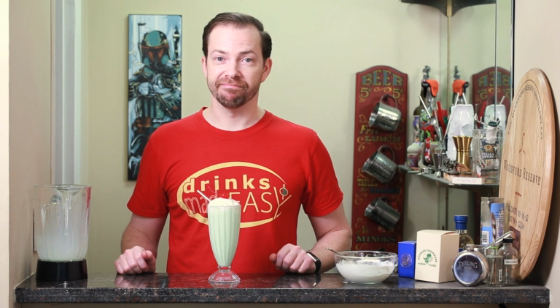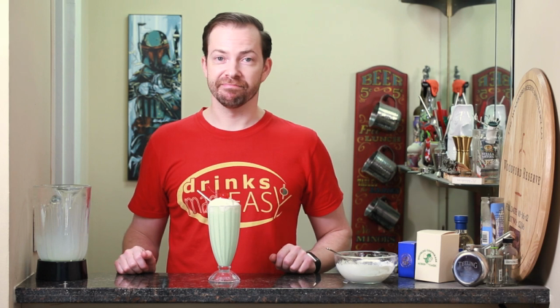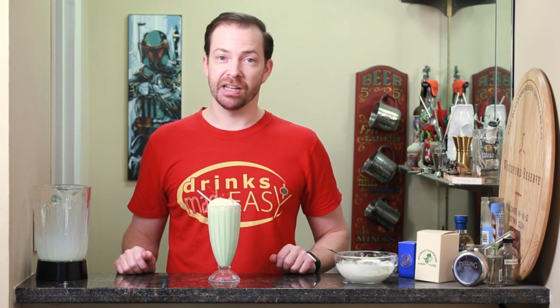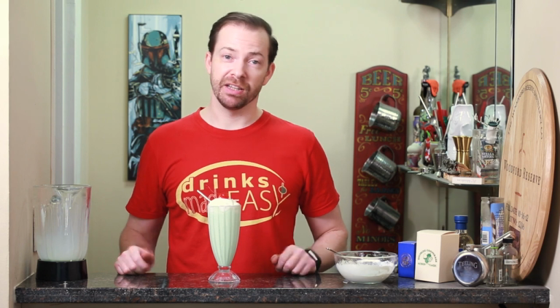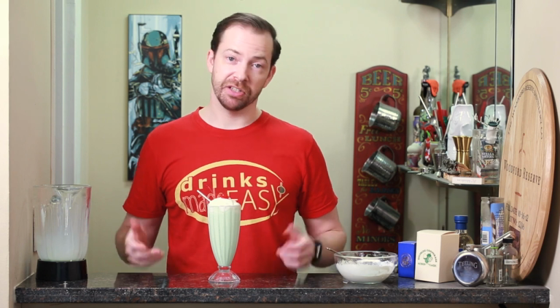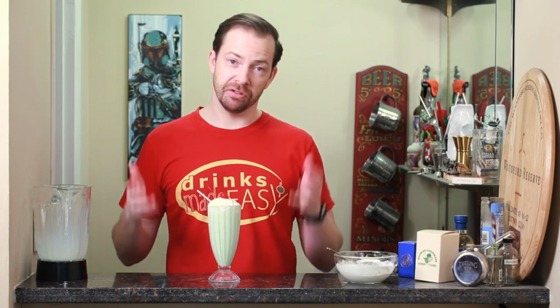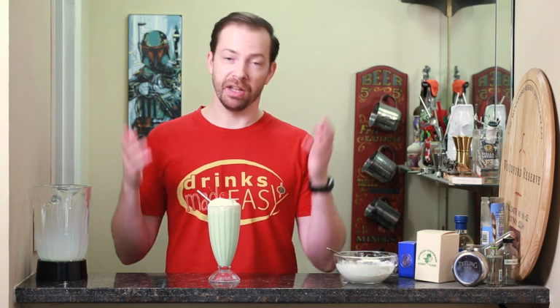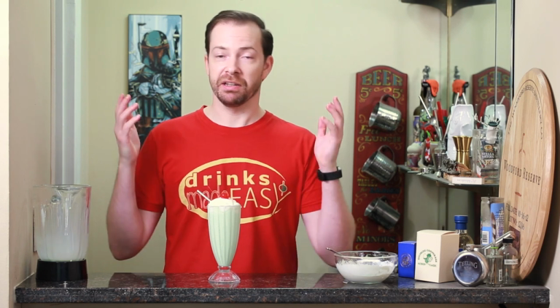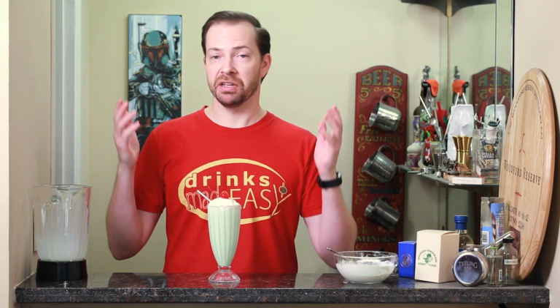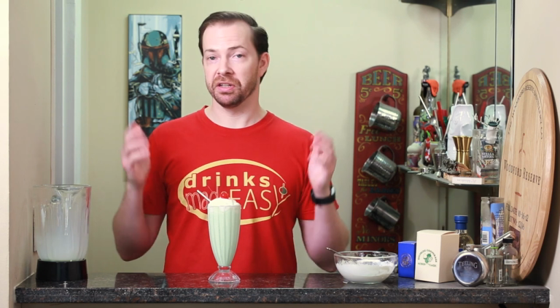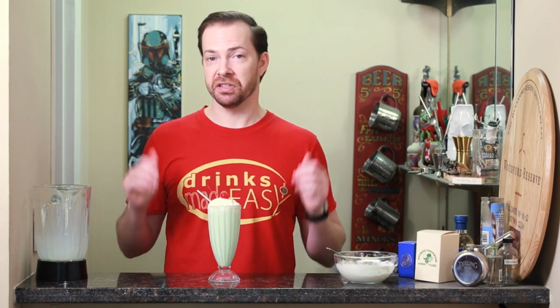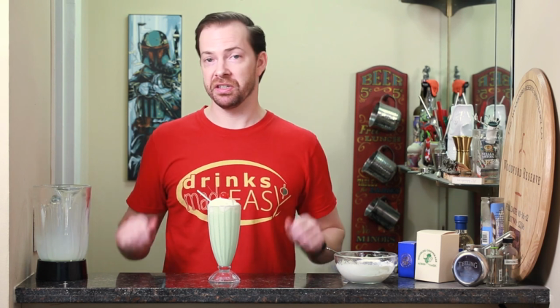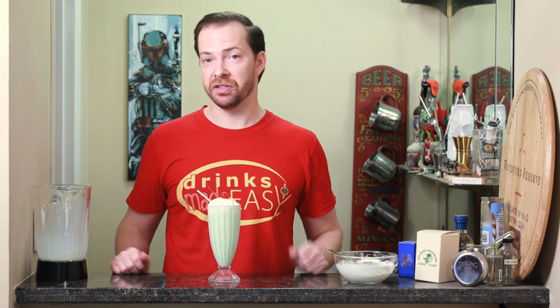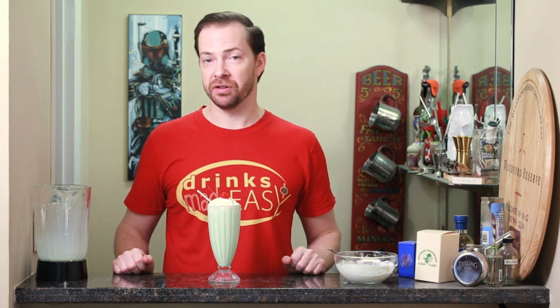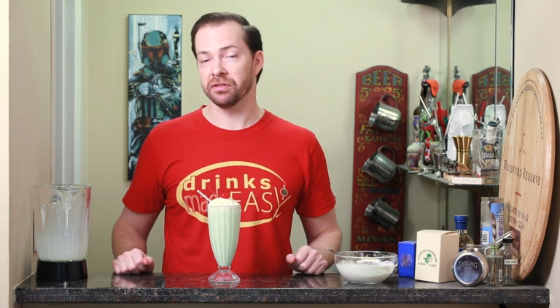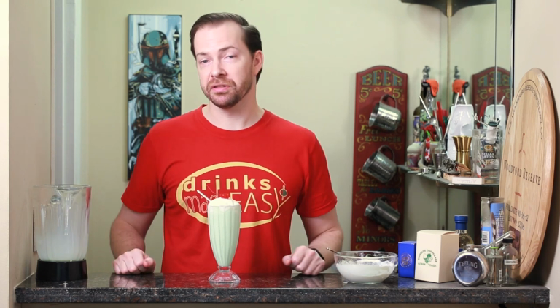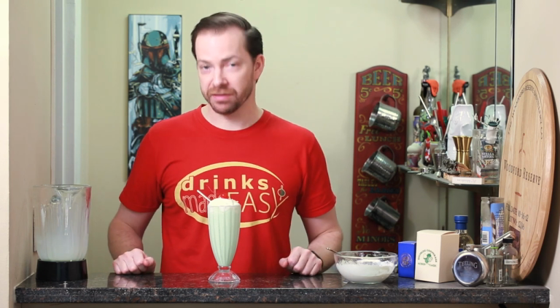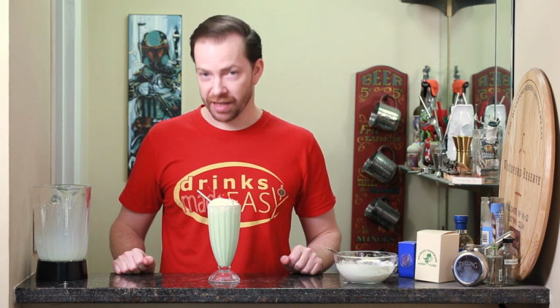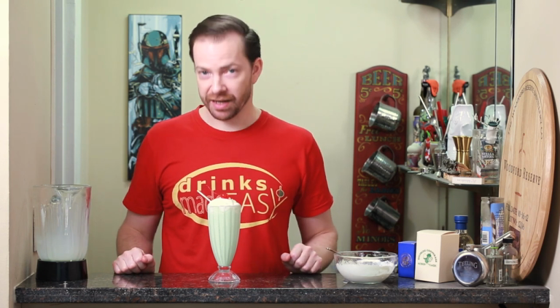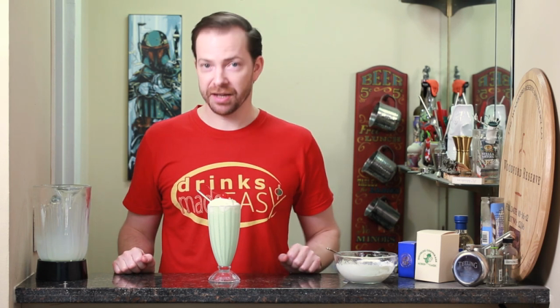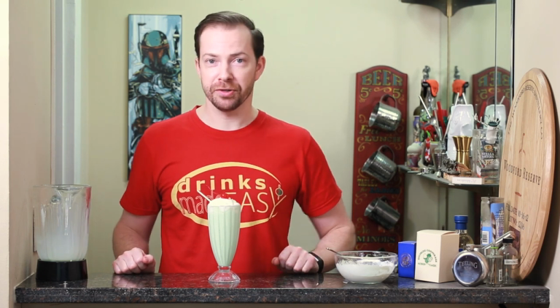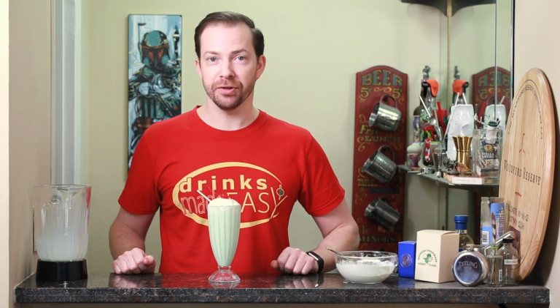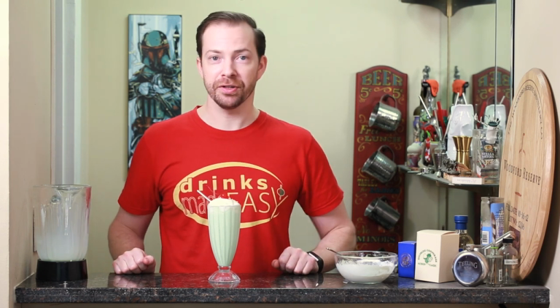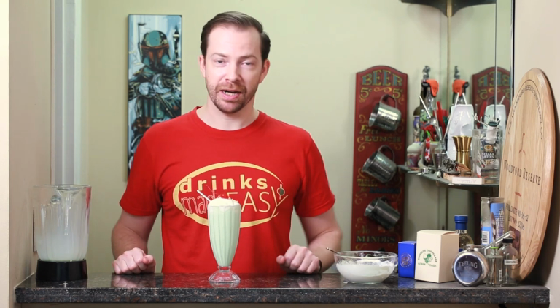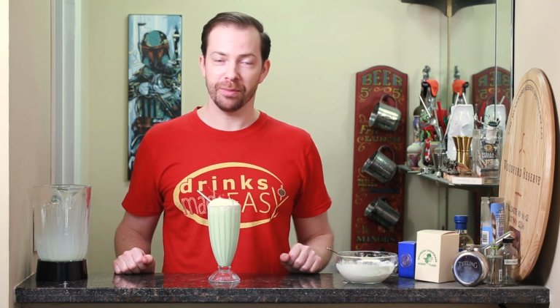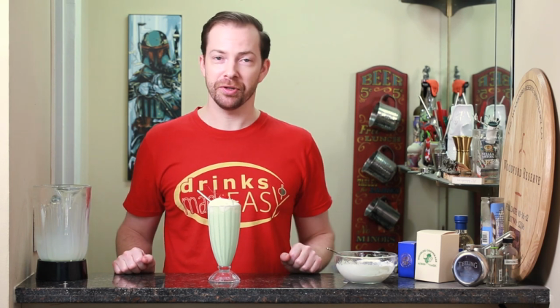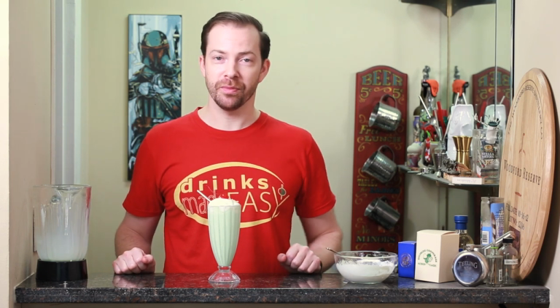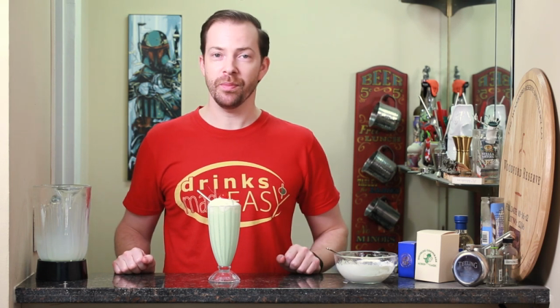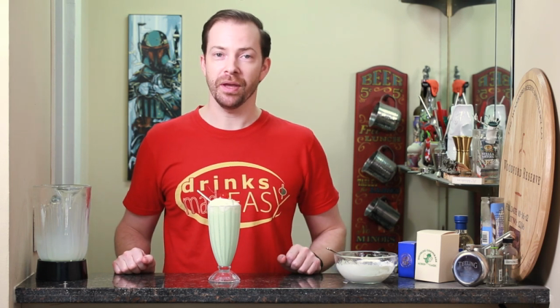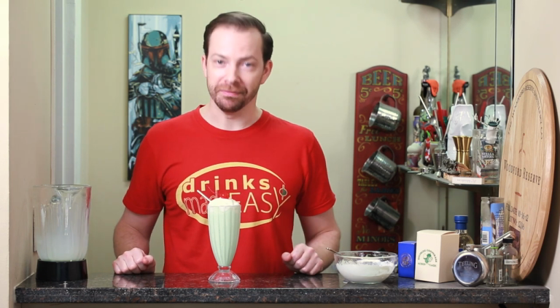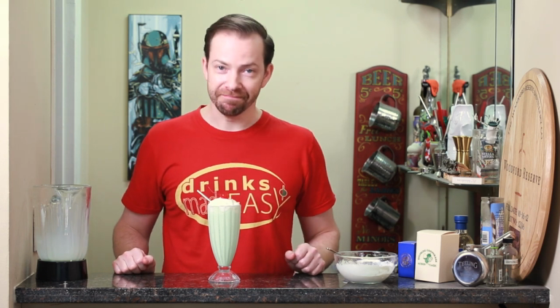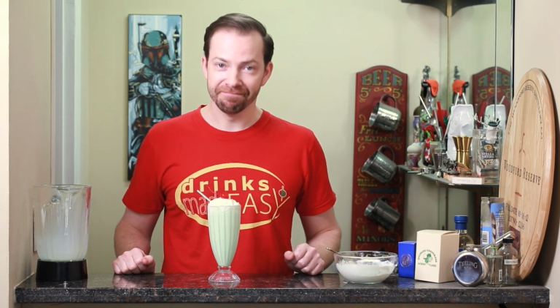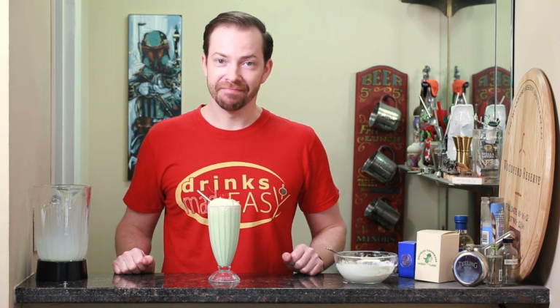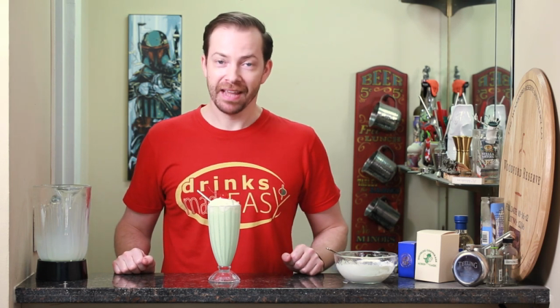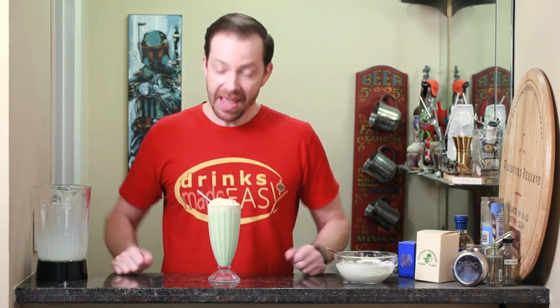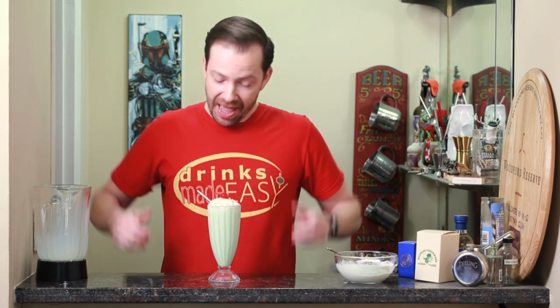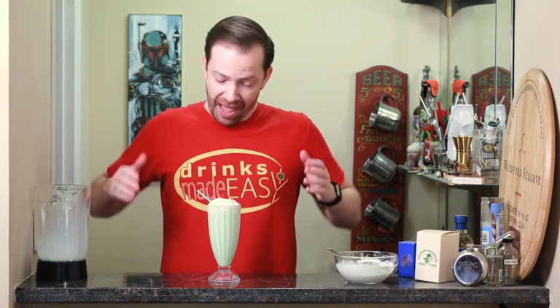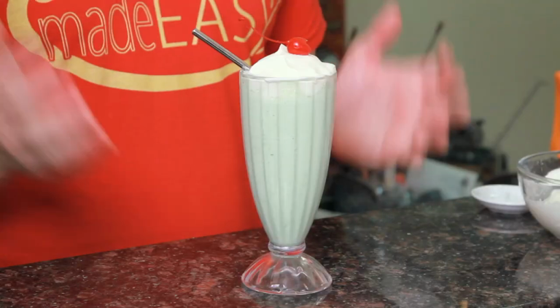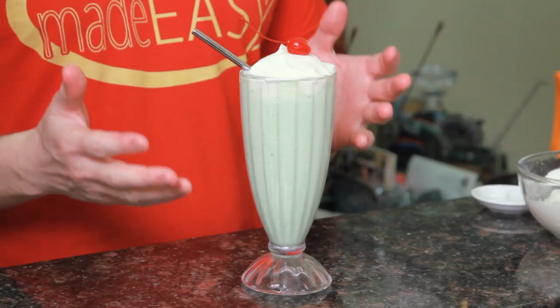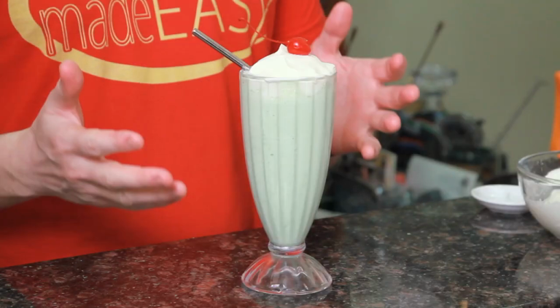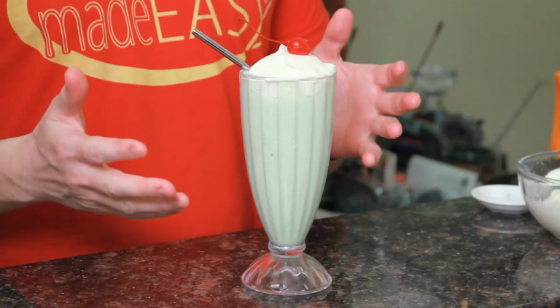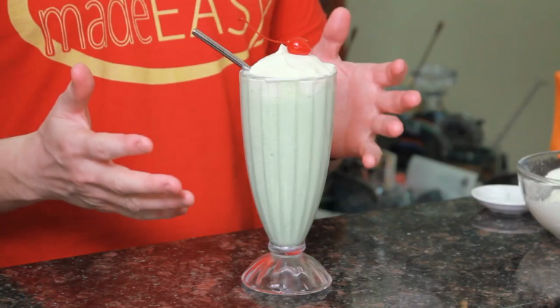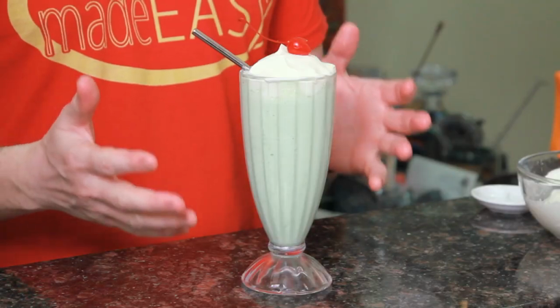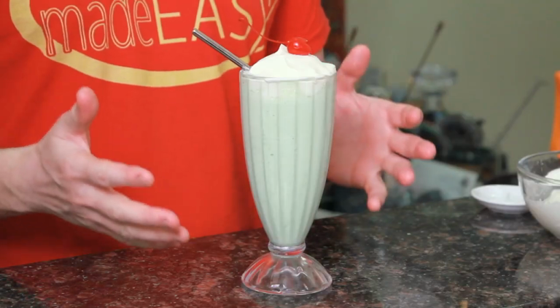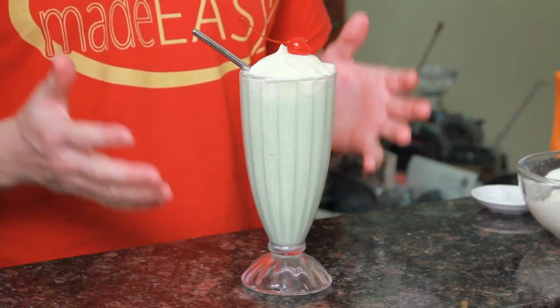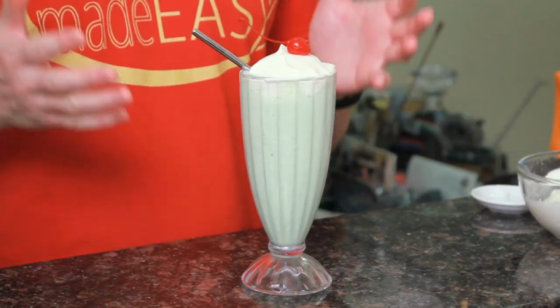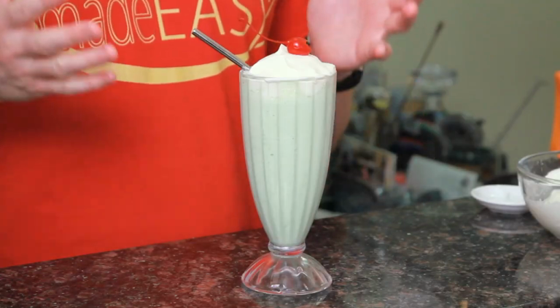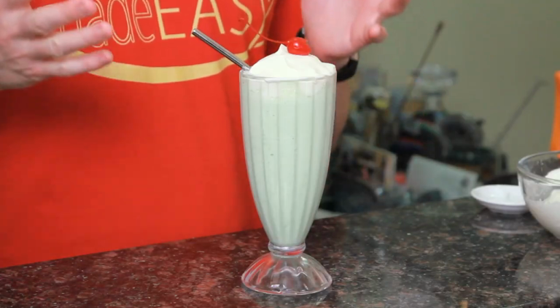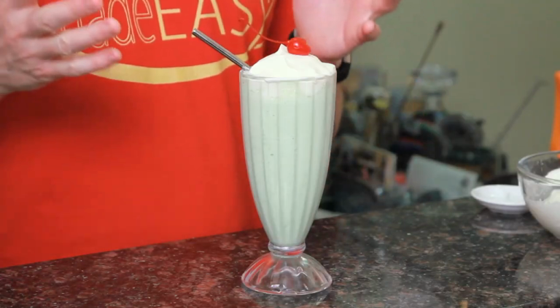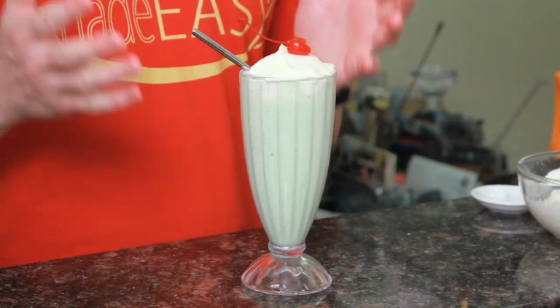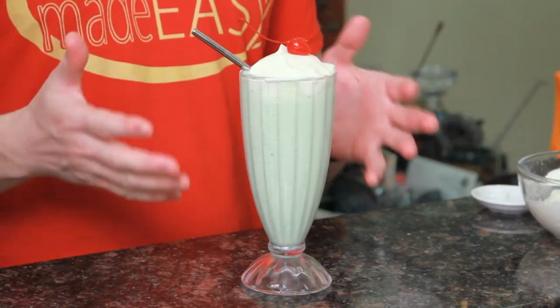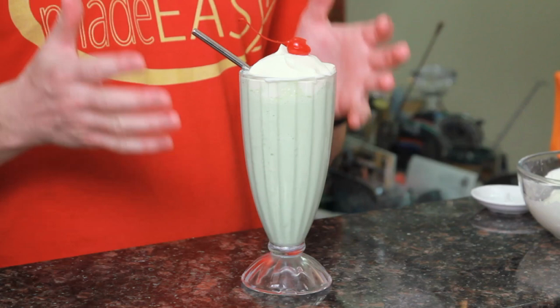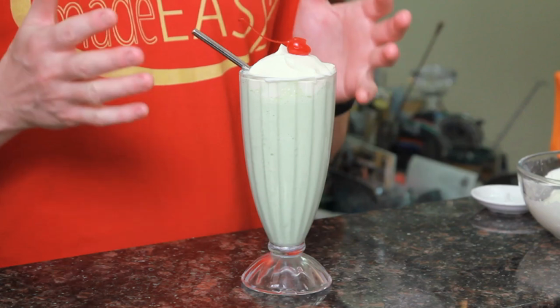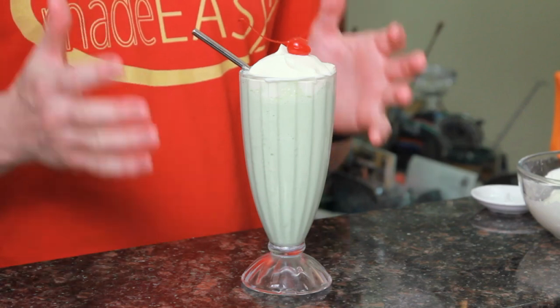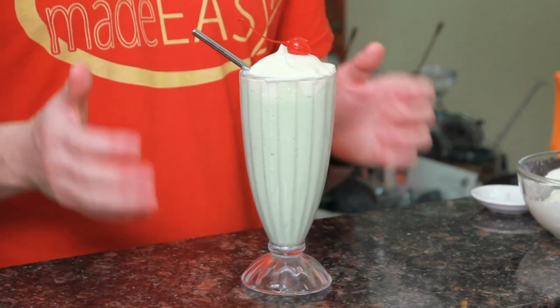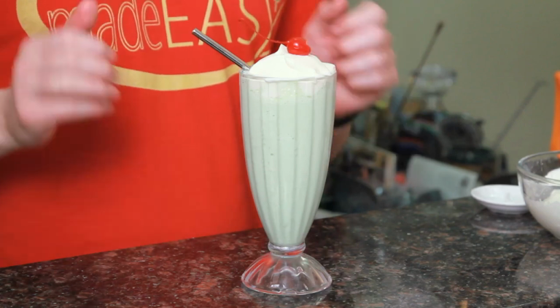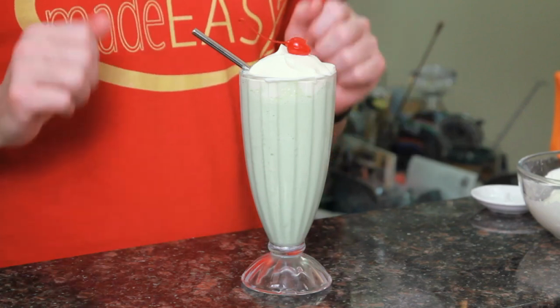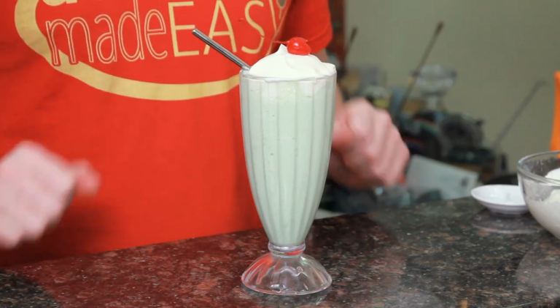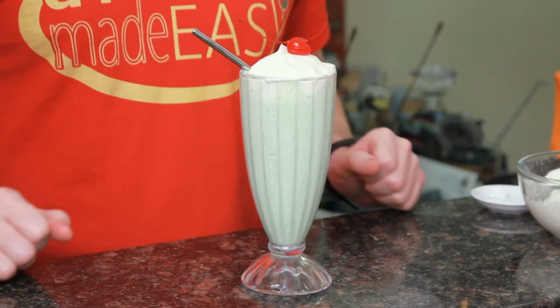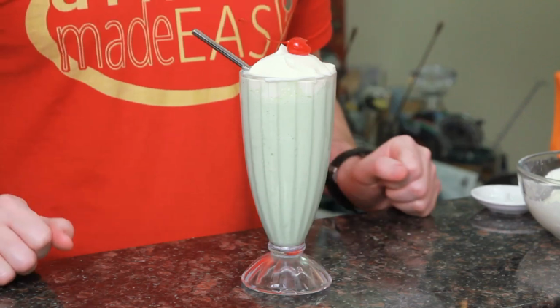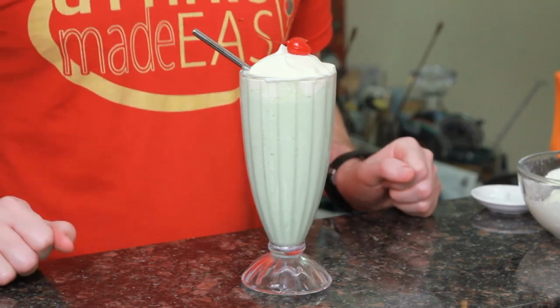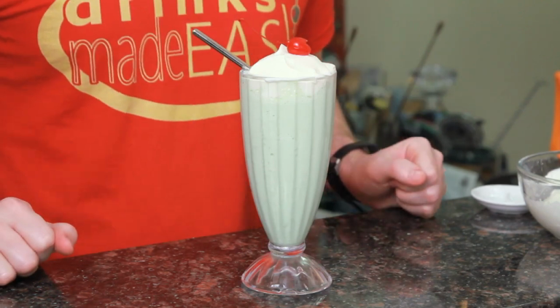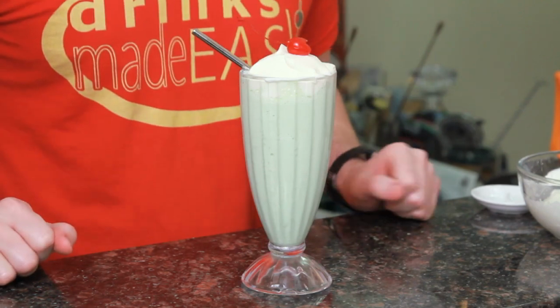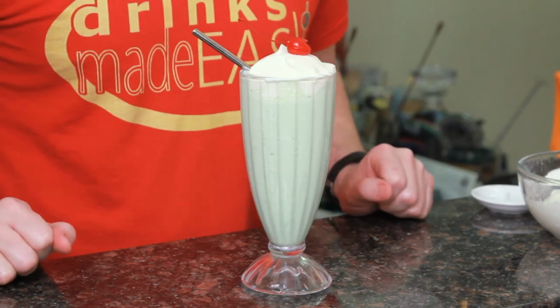Add a maraschino cherry on top and a metal straw, because plastic straws are murder. Unless you like killing sea turtles, in which case you're a terrible human being. And there you have the boozy shamrock shake.